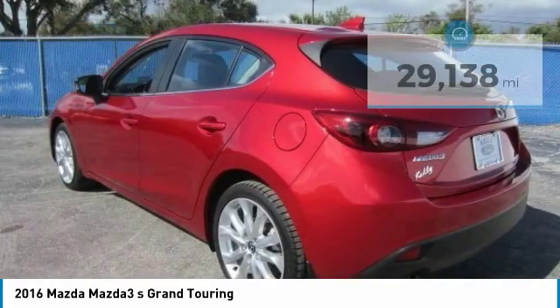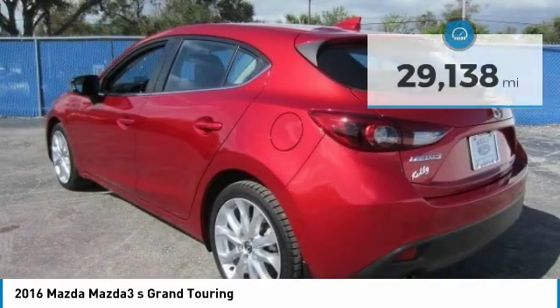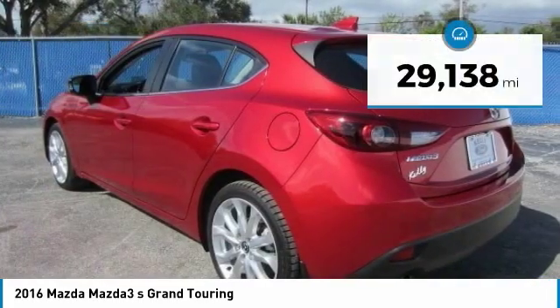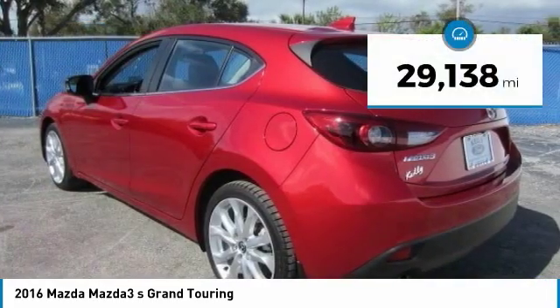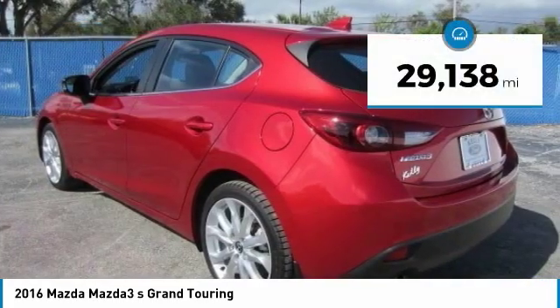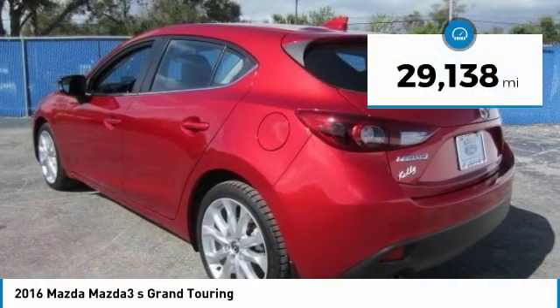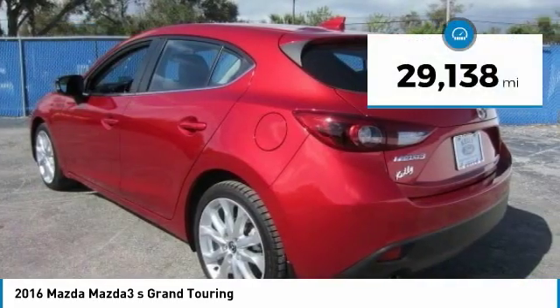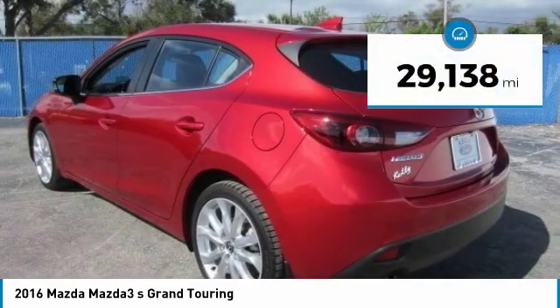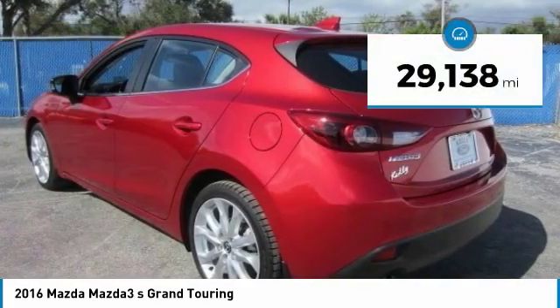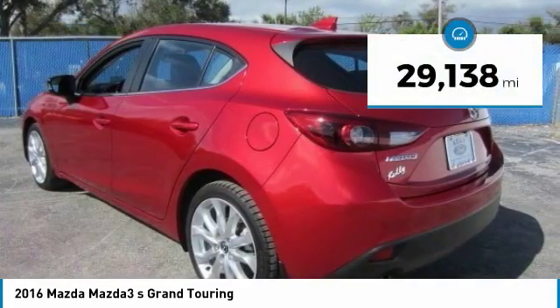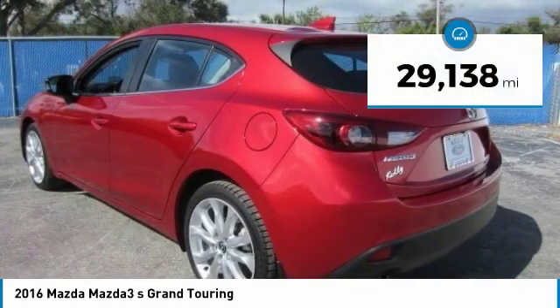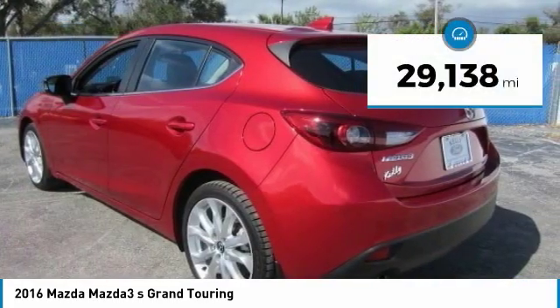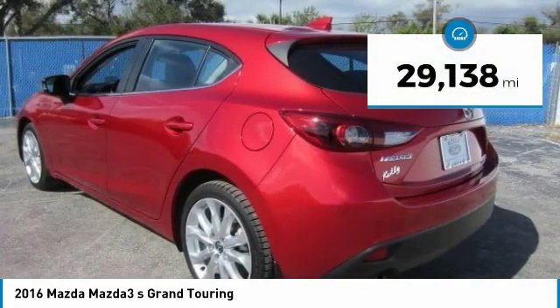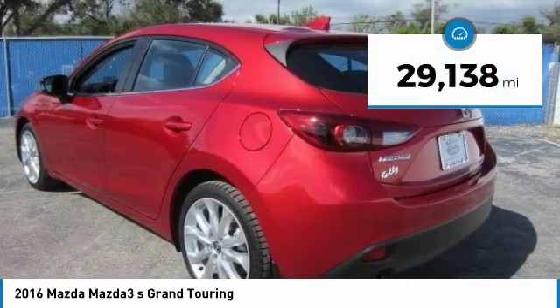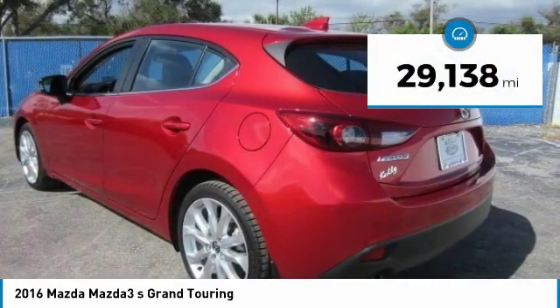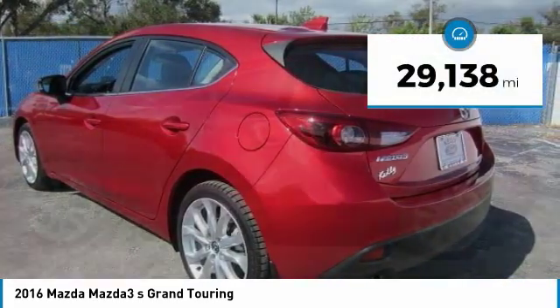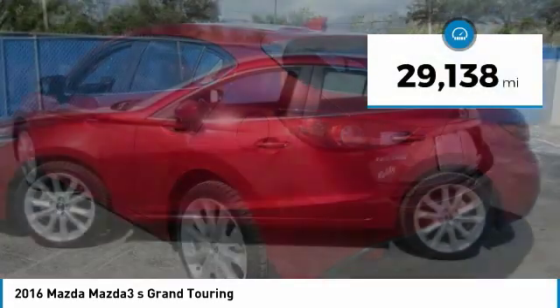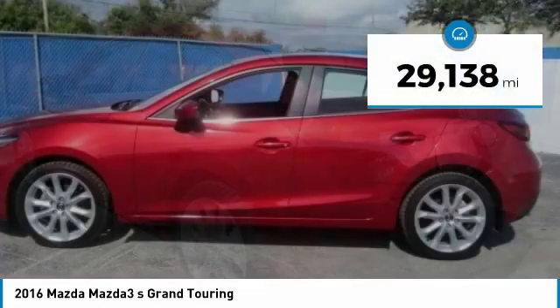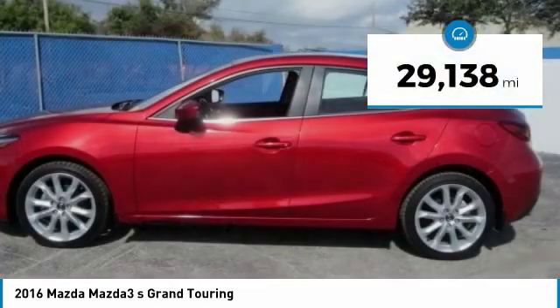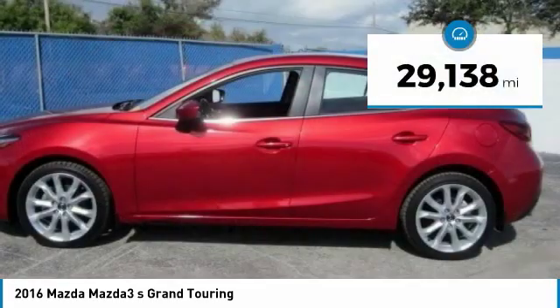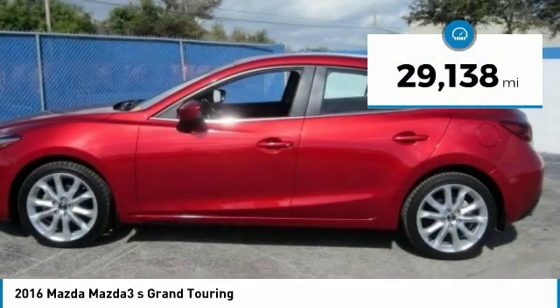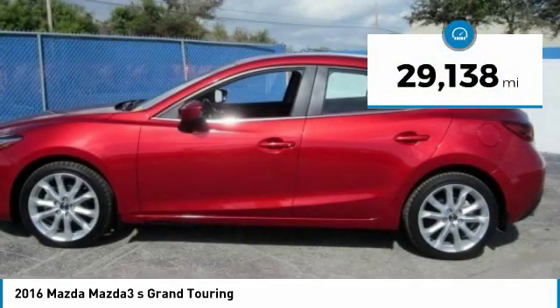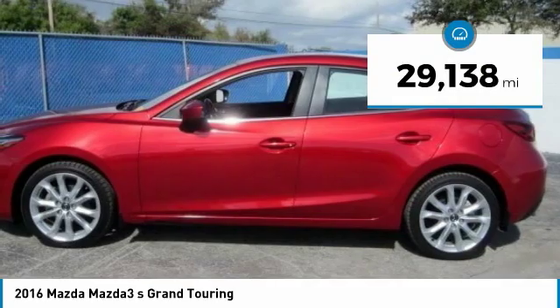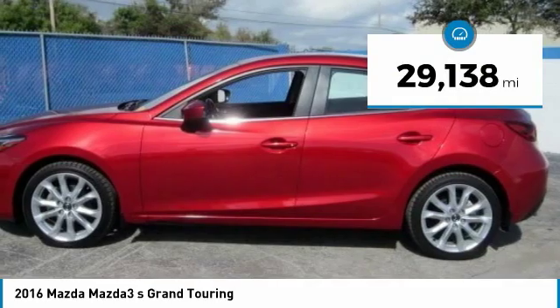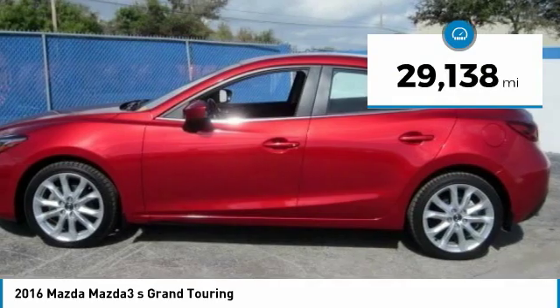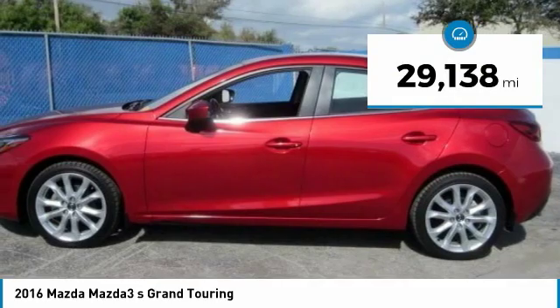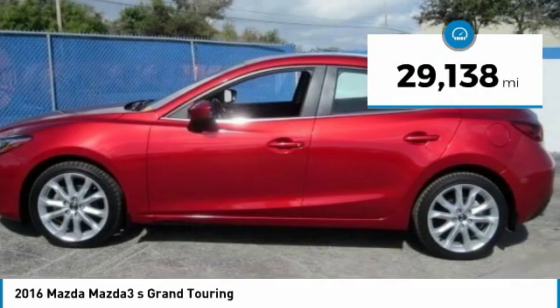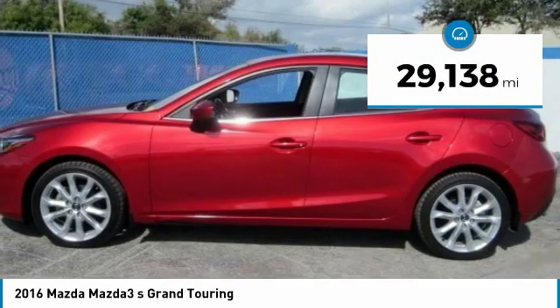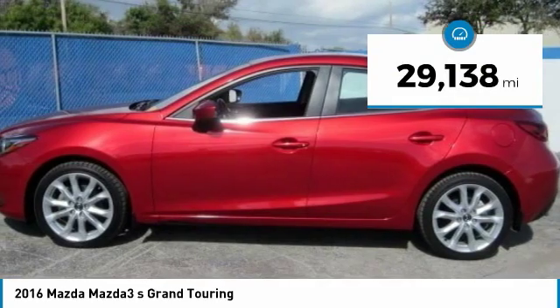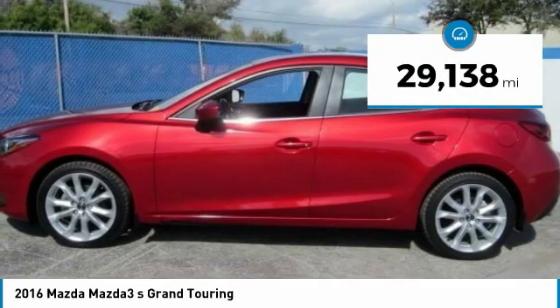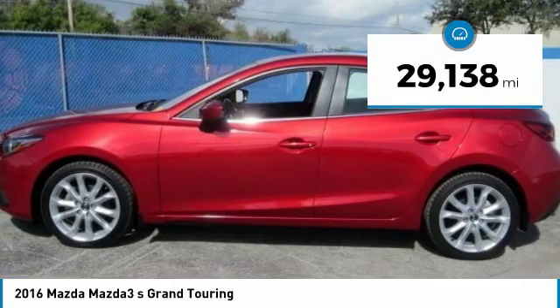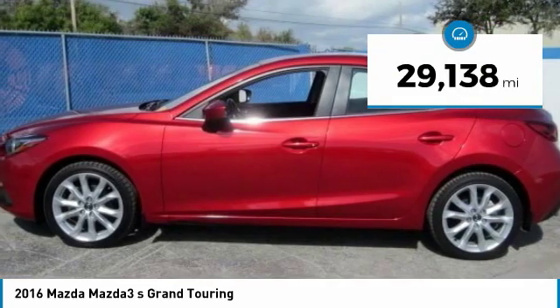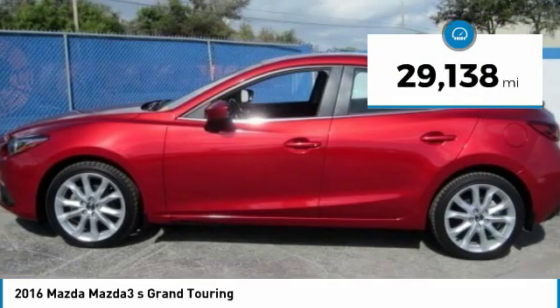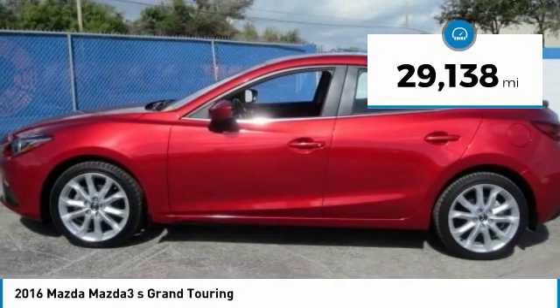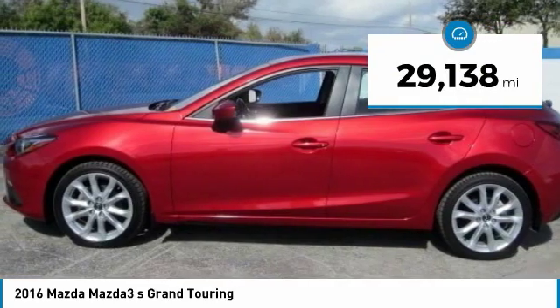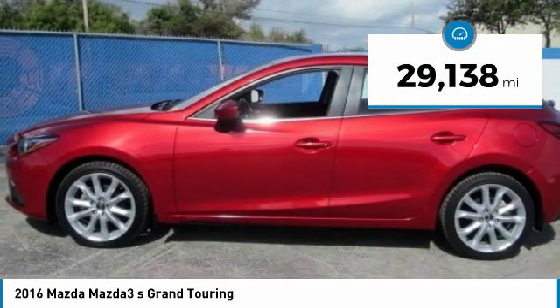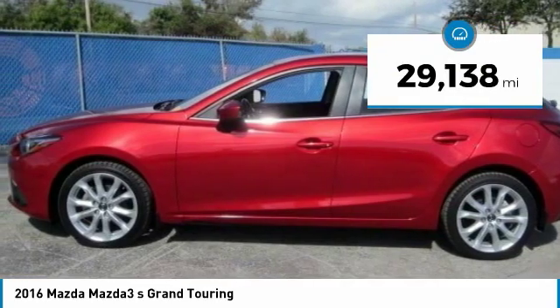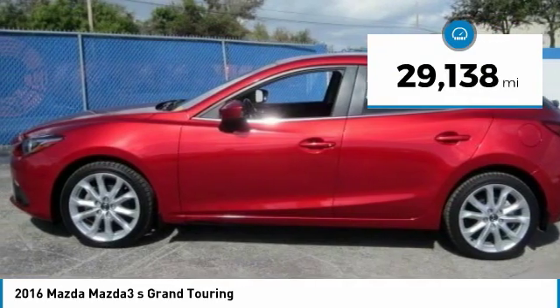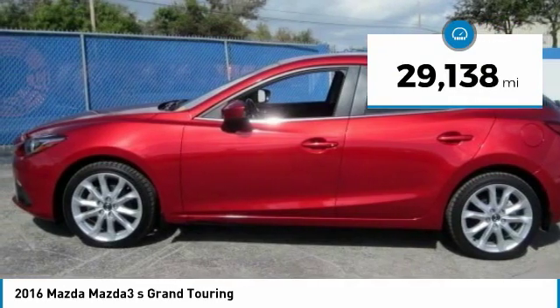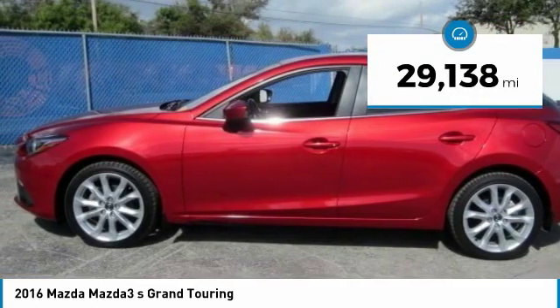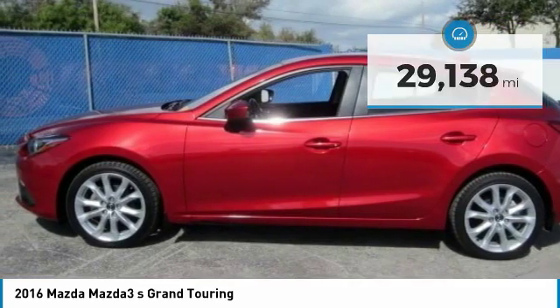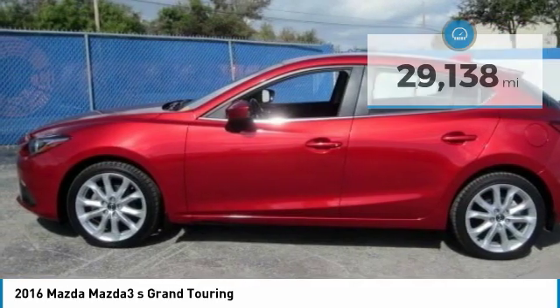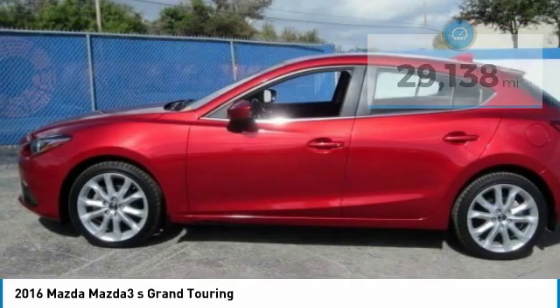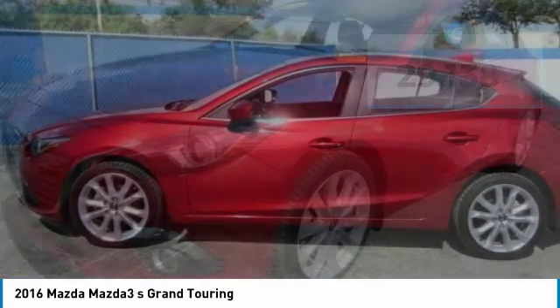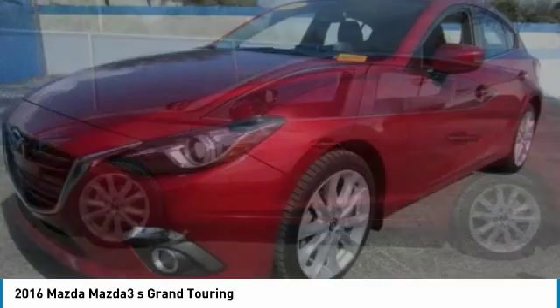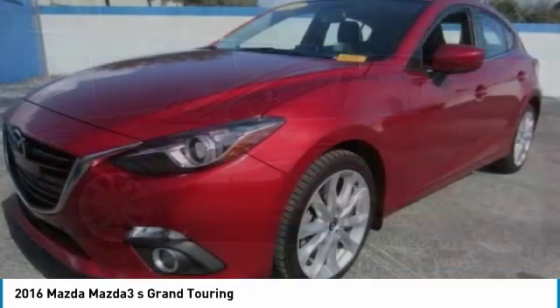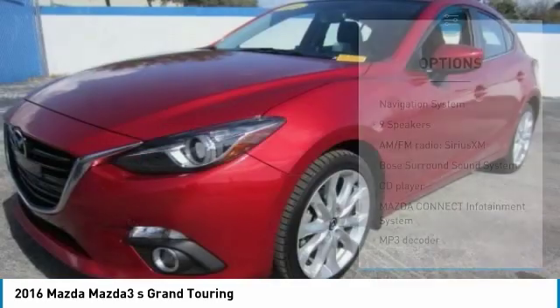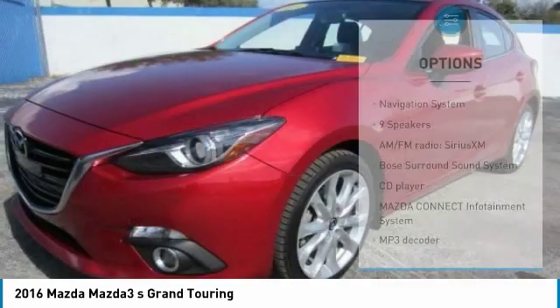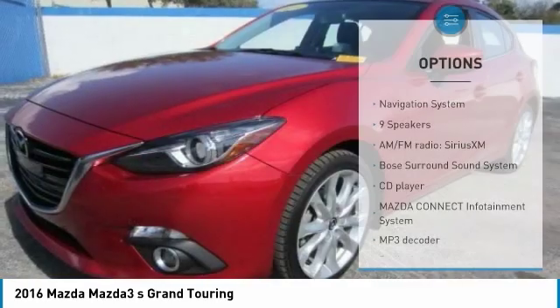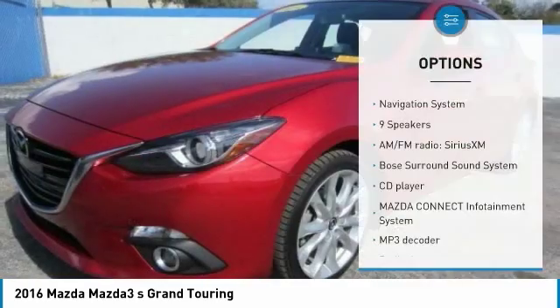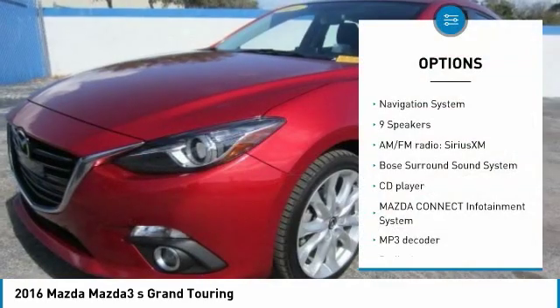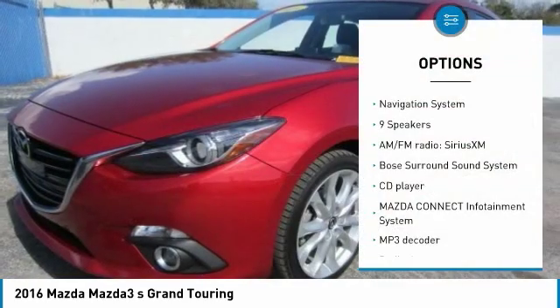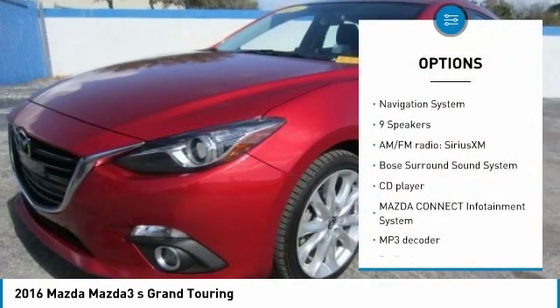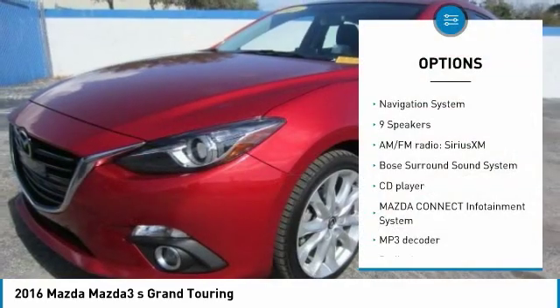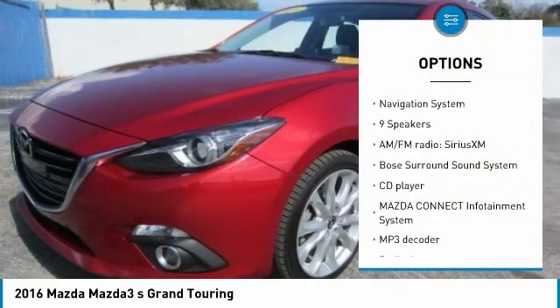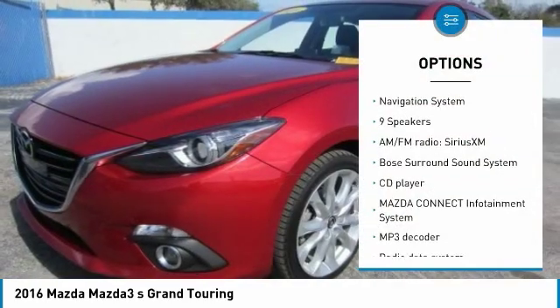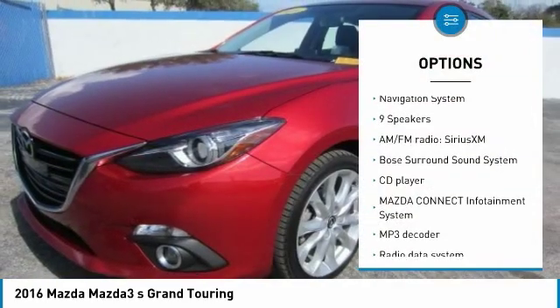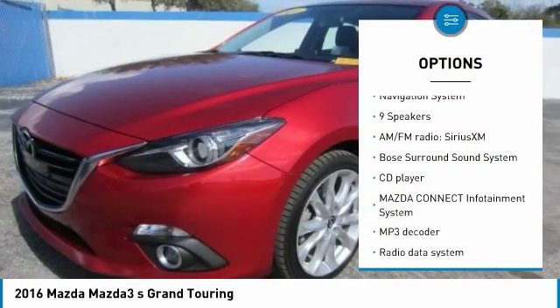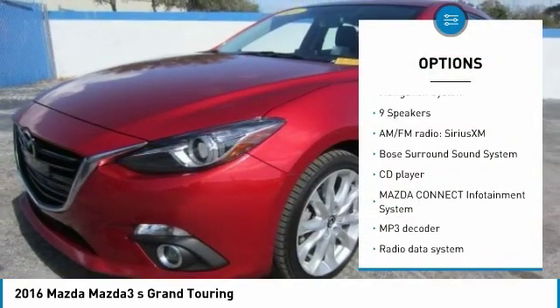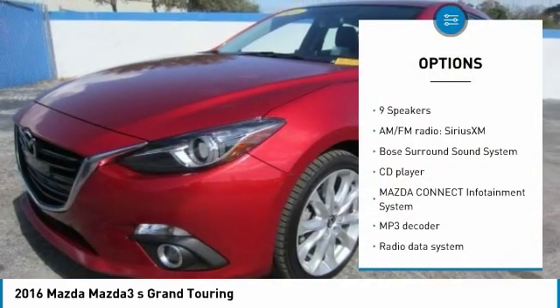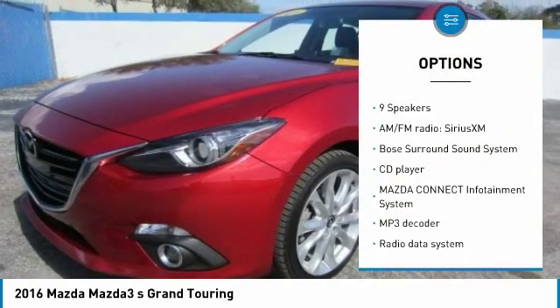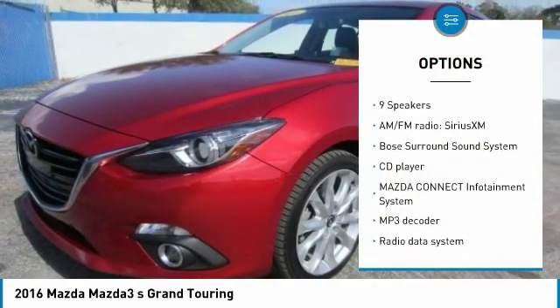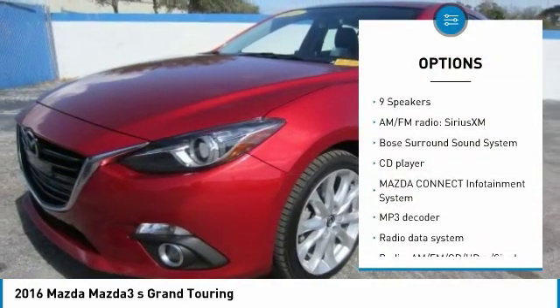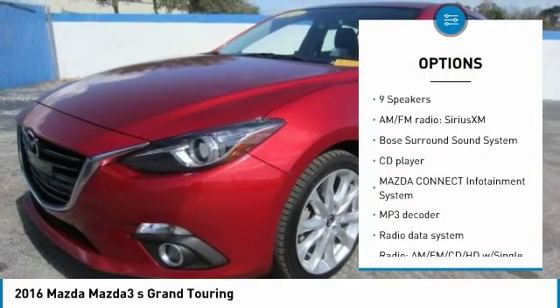This vehicle has less than 30,000 miles. Here are some of this vehicle's great options: Bose sound system,